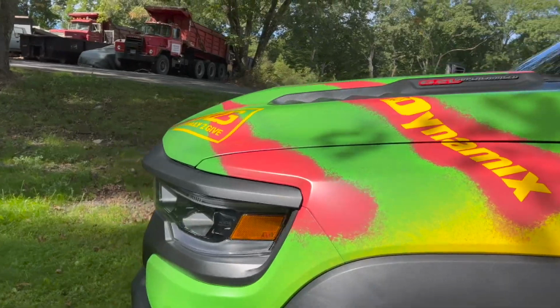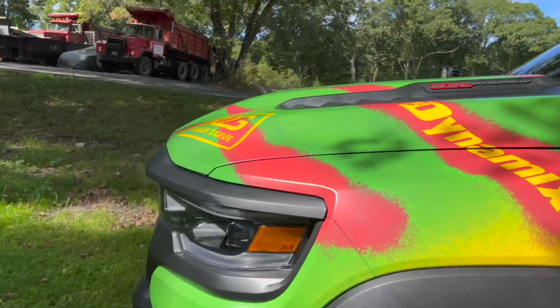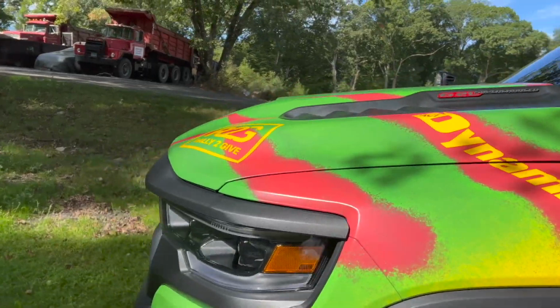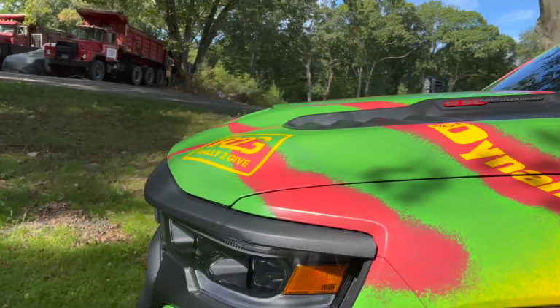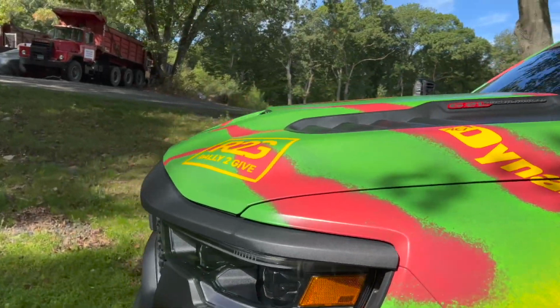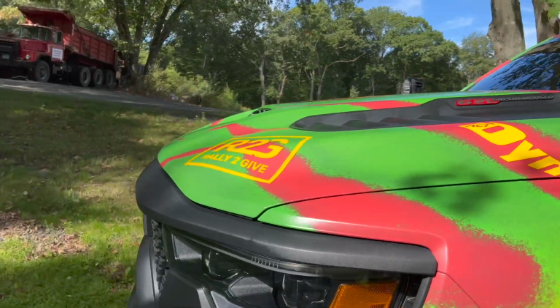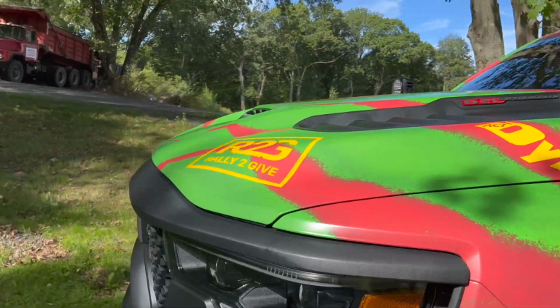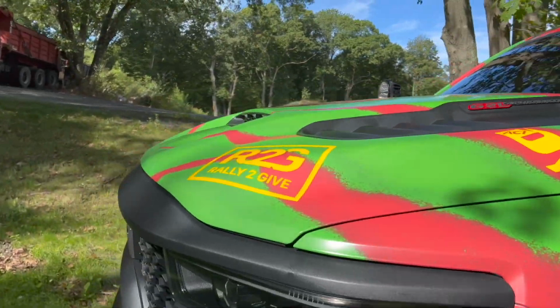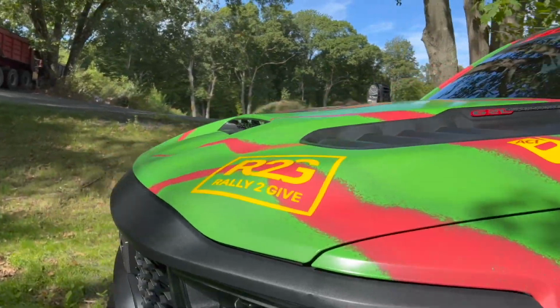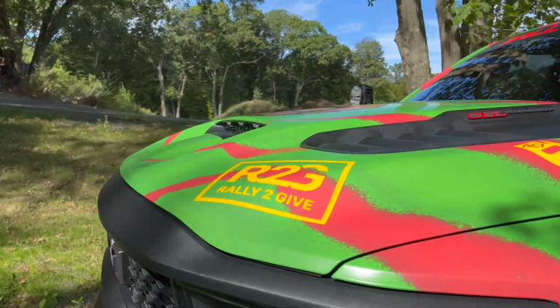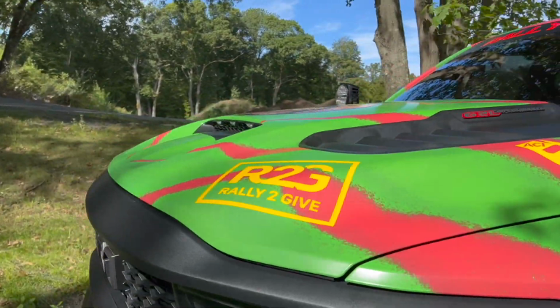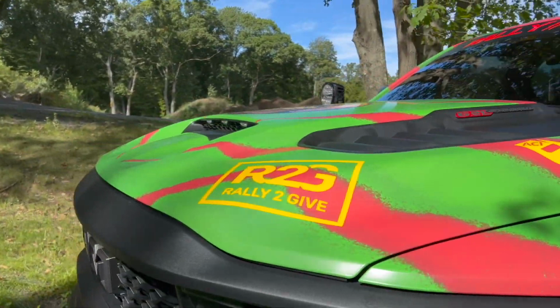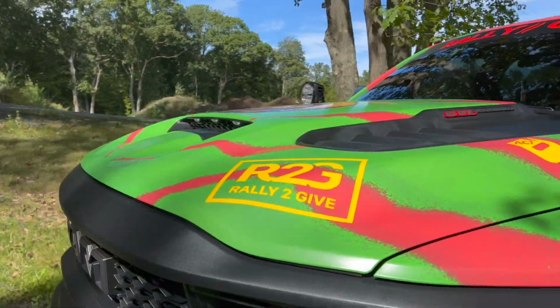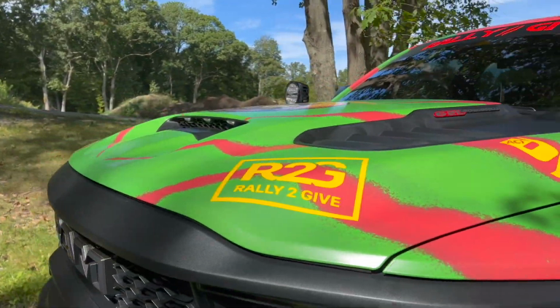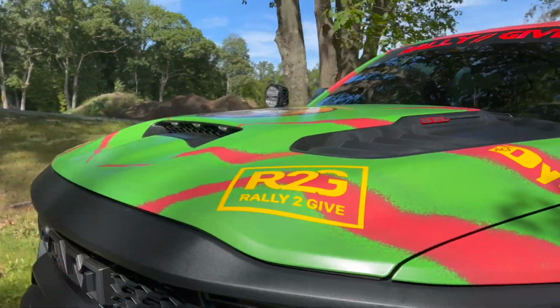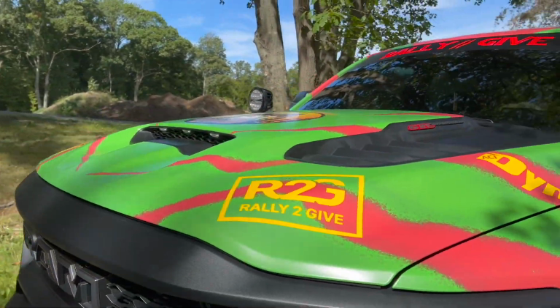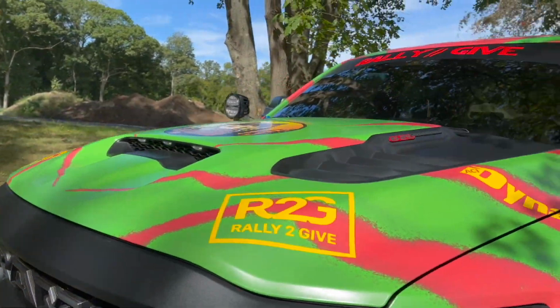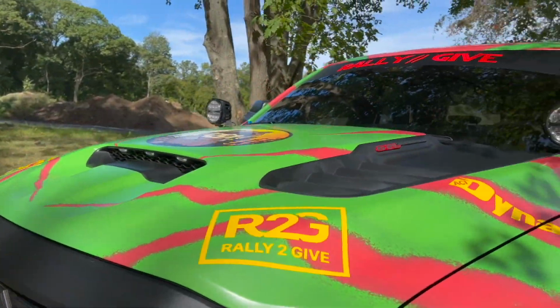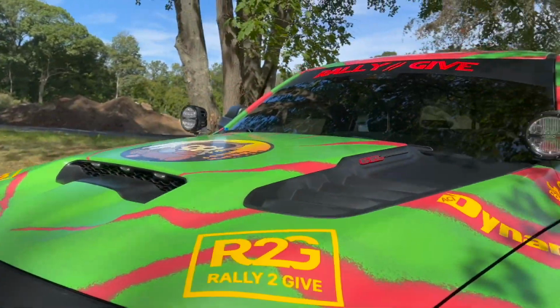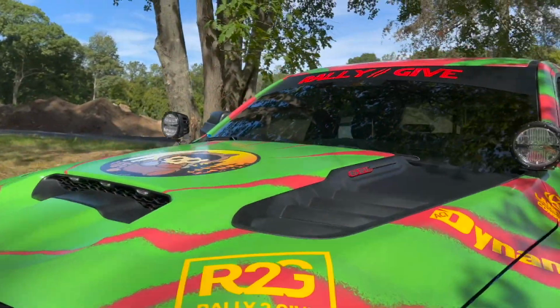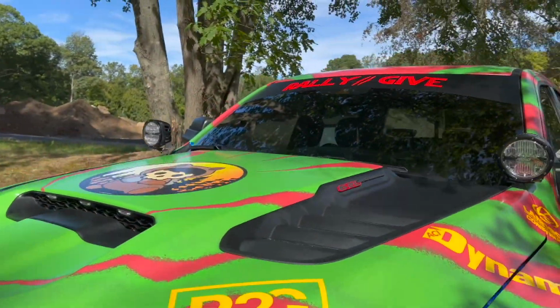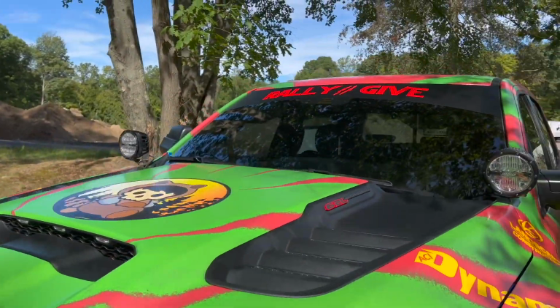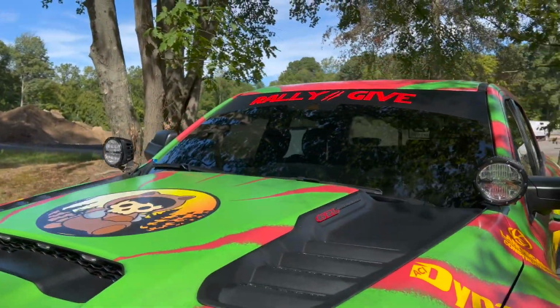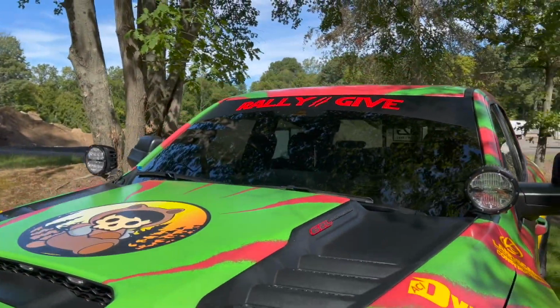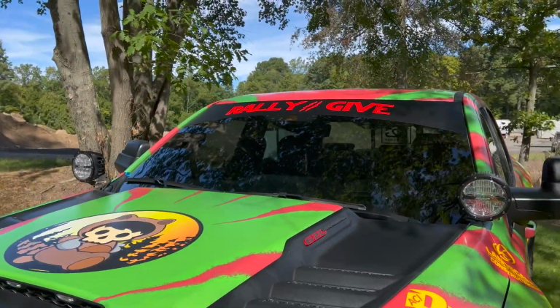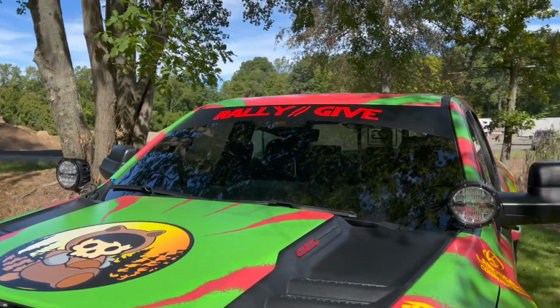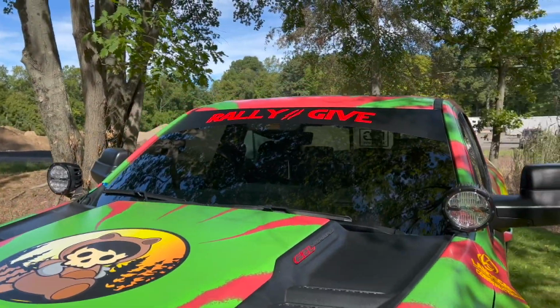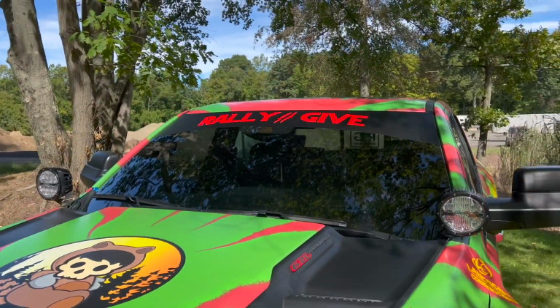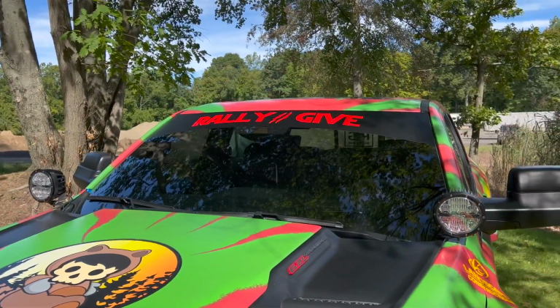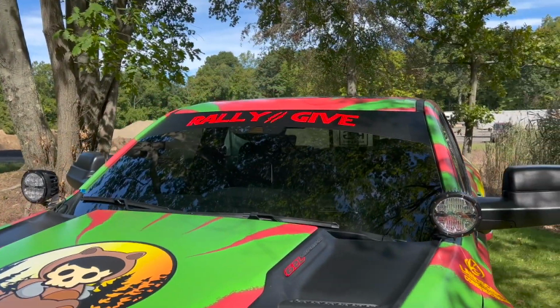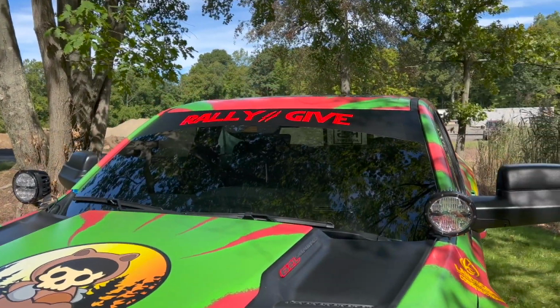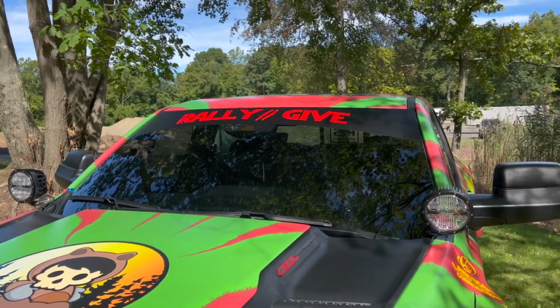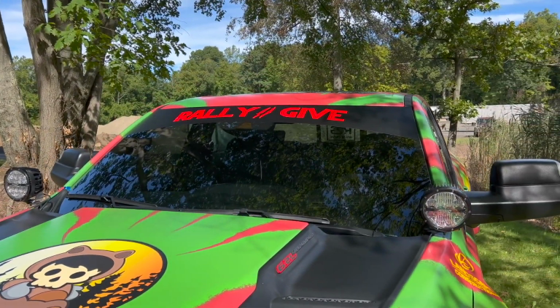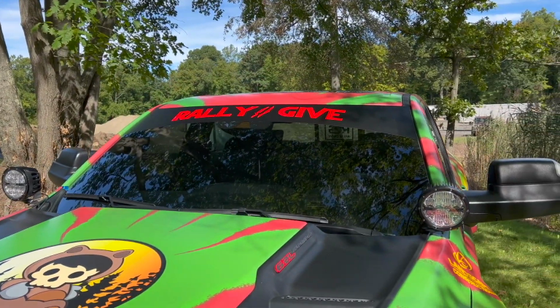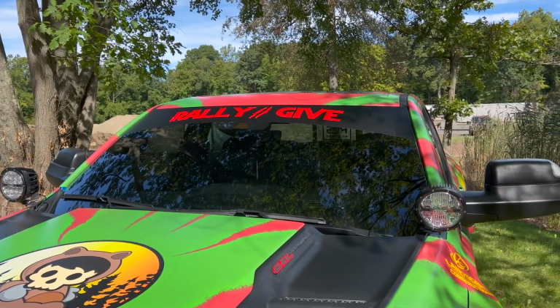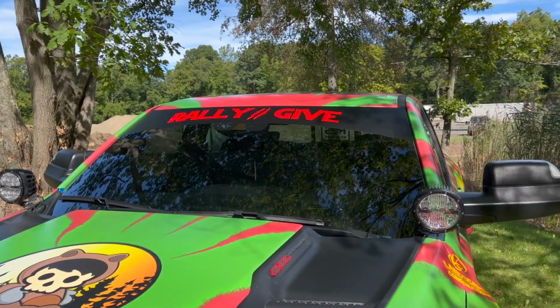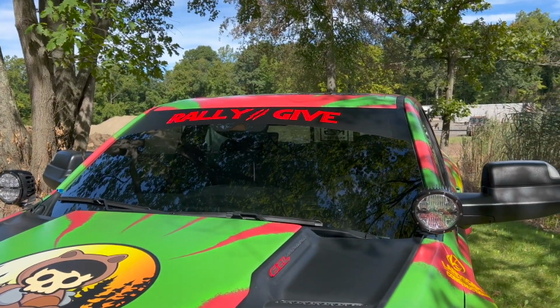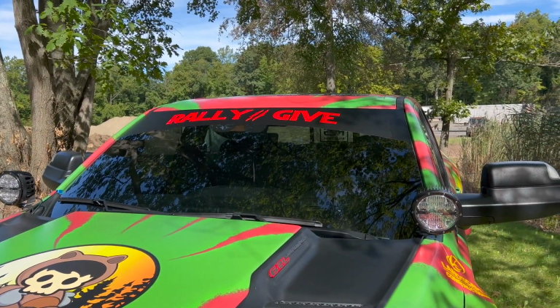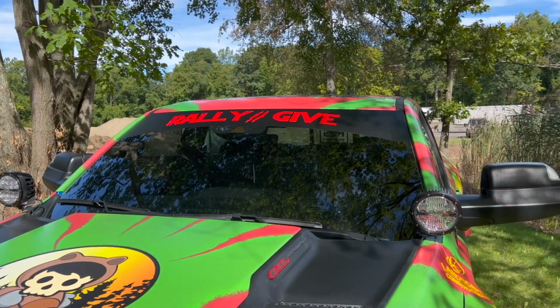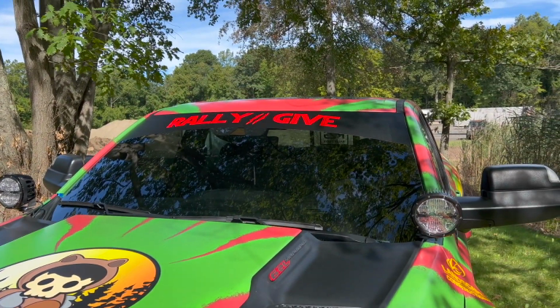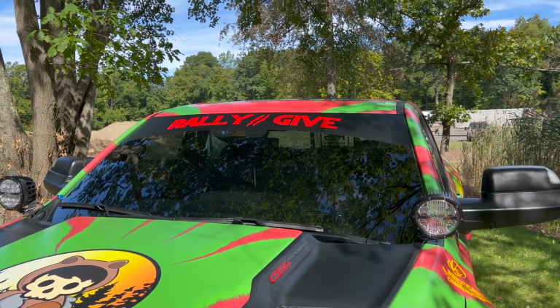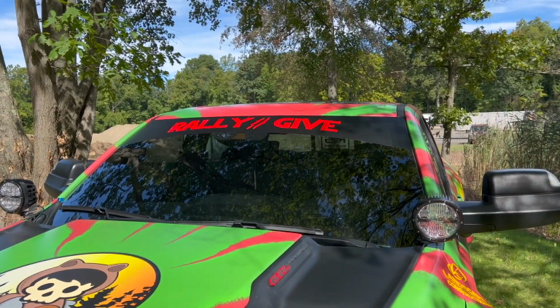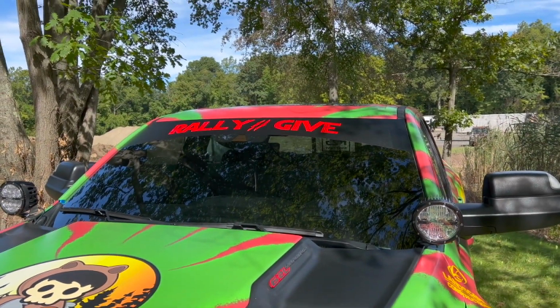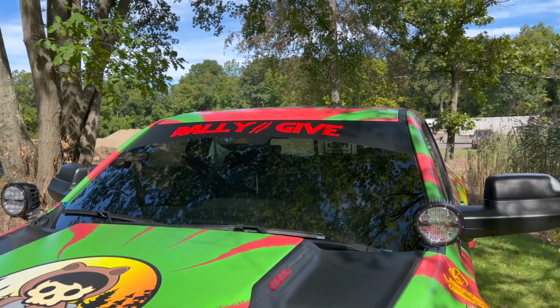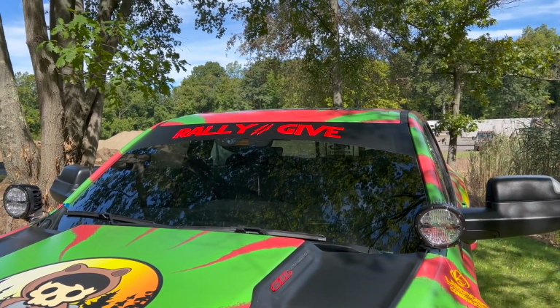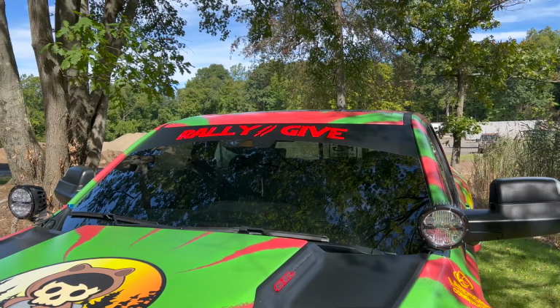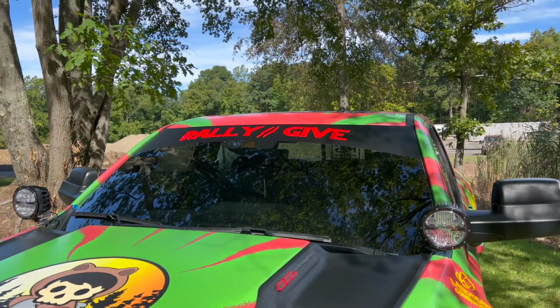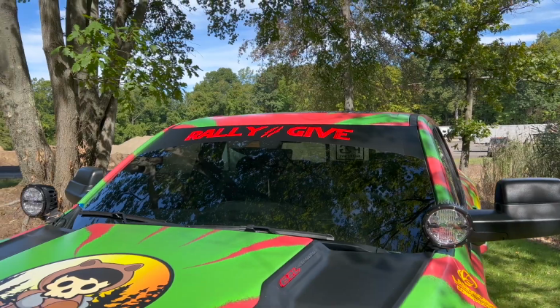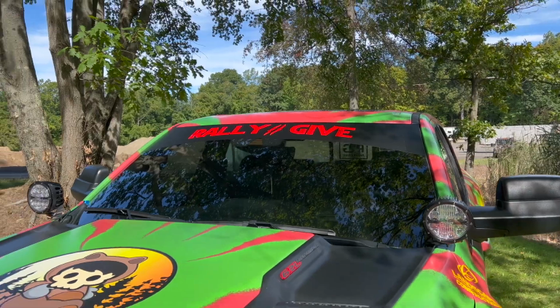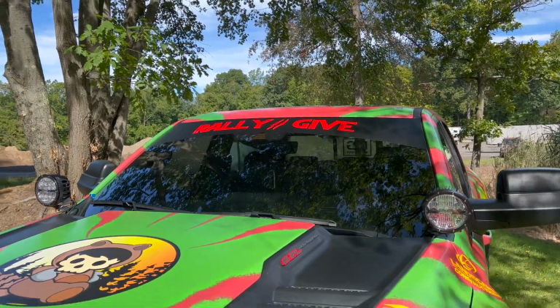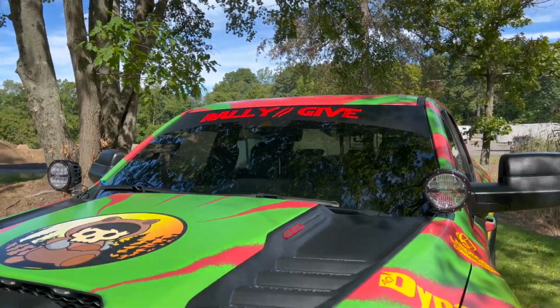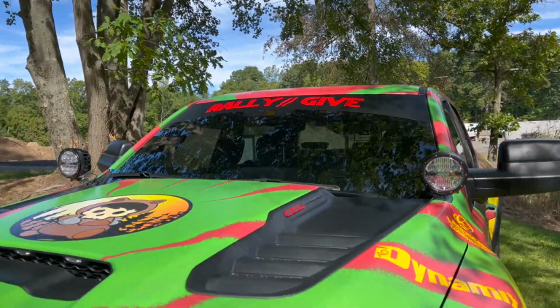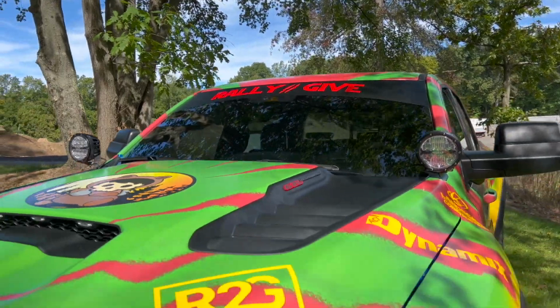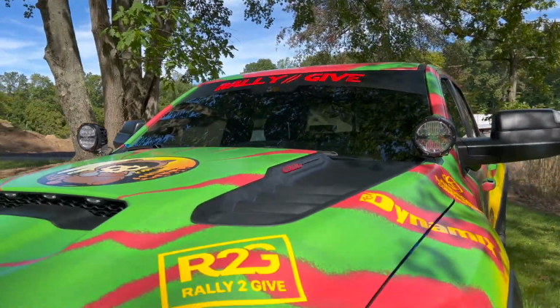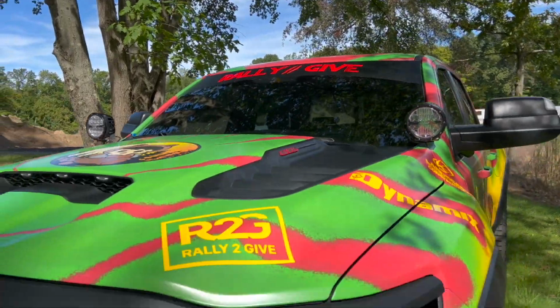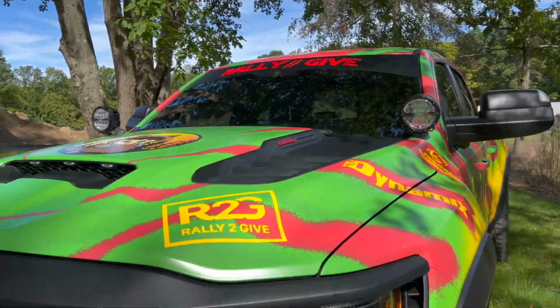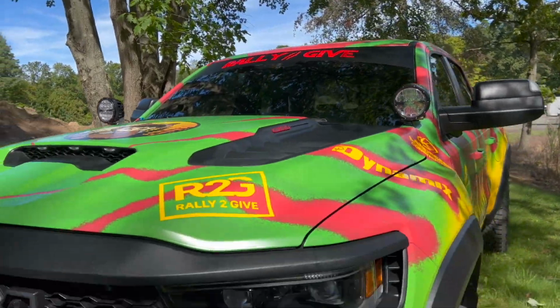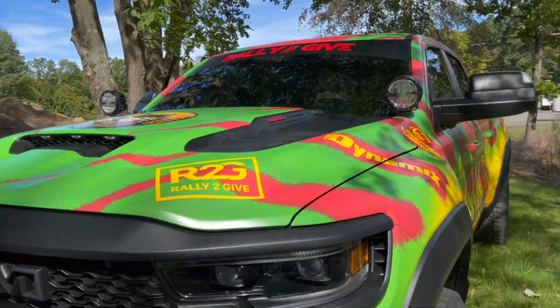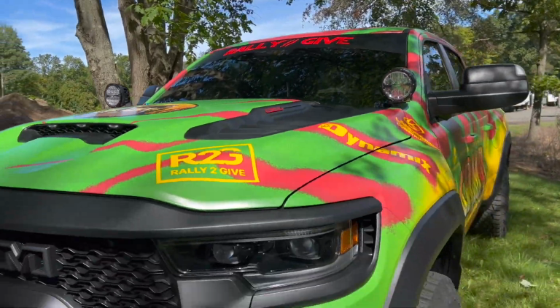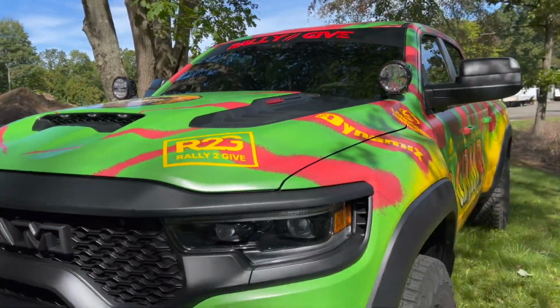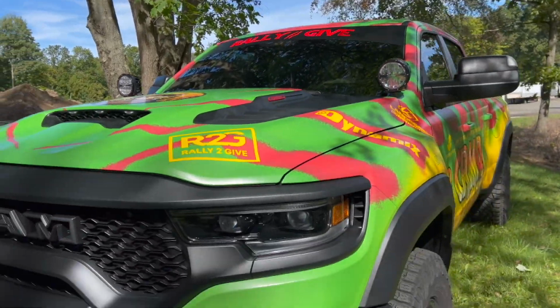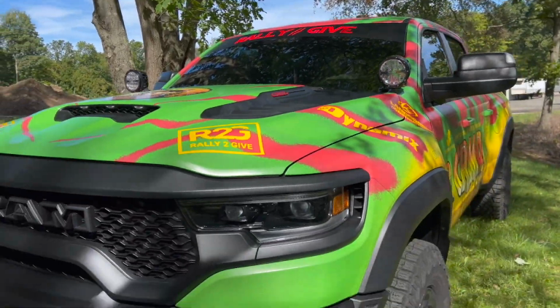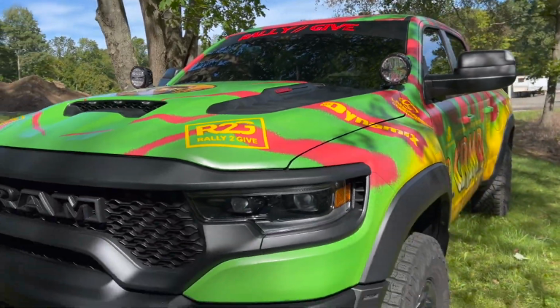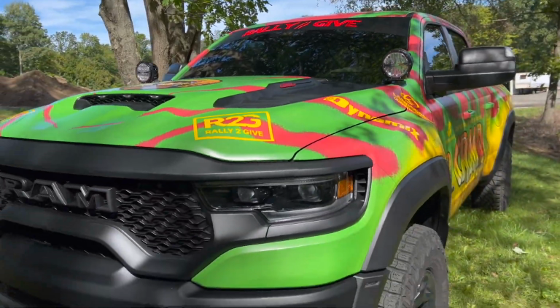Ryan did a great job designing it. Got the Rally to Give logo. We did the custom Jurassic Park font on it. Show us some of the Easter eggs in this thing — what do we got? Cool stuff.